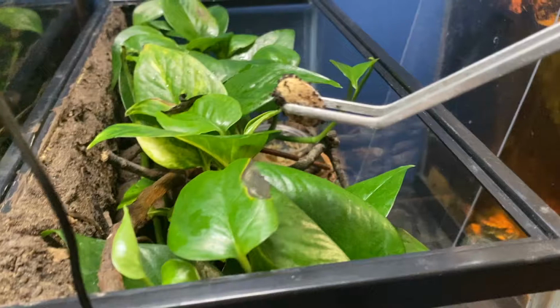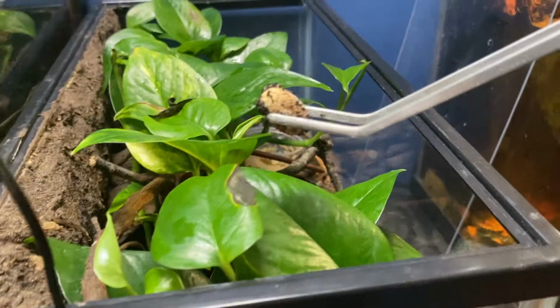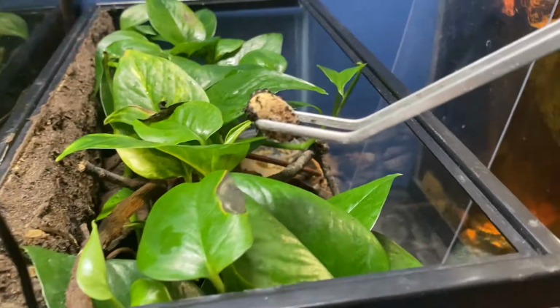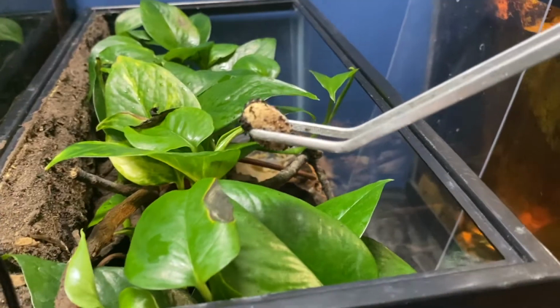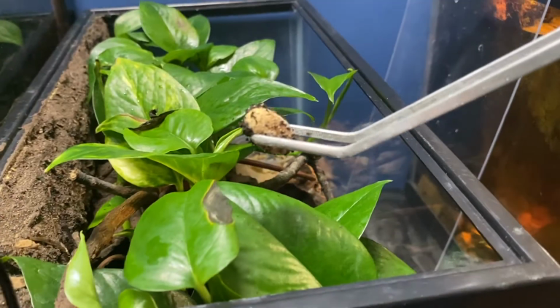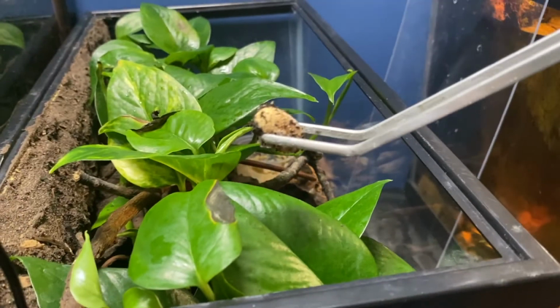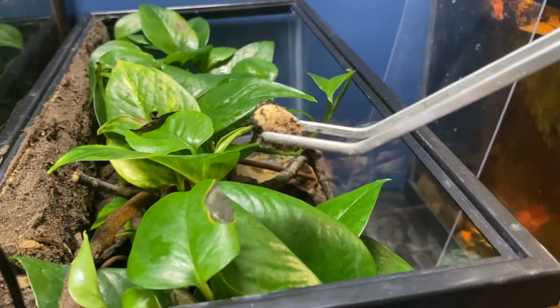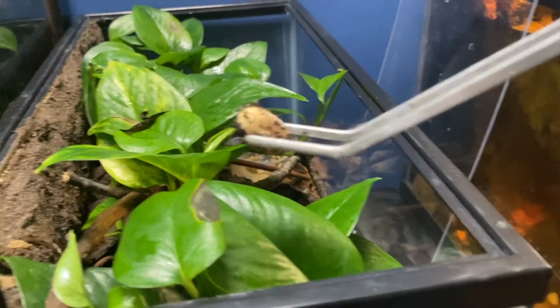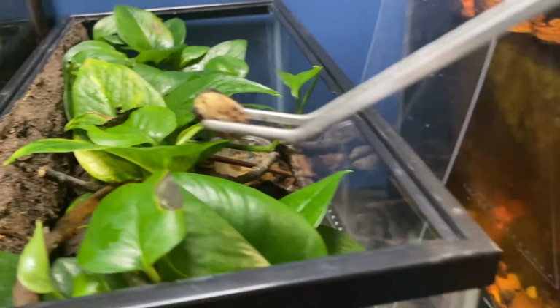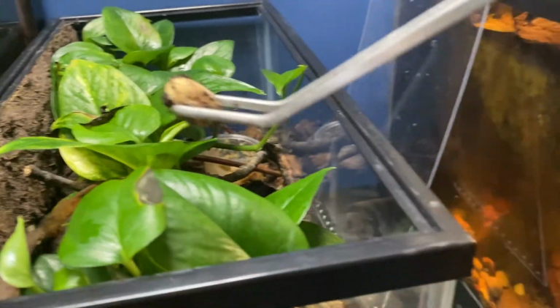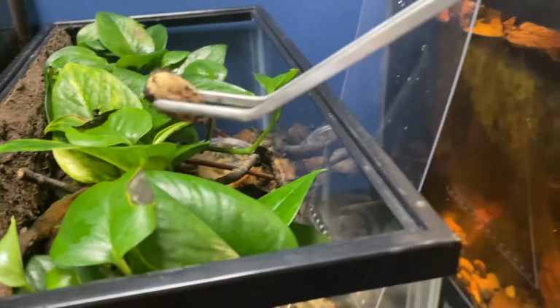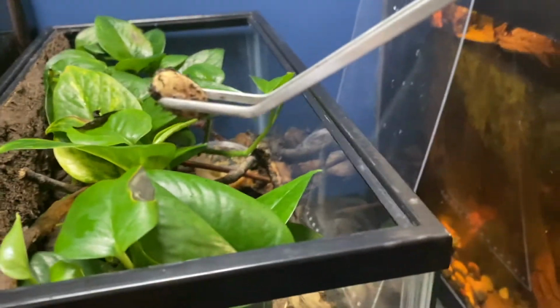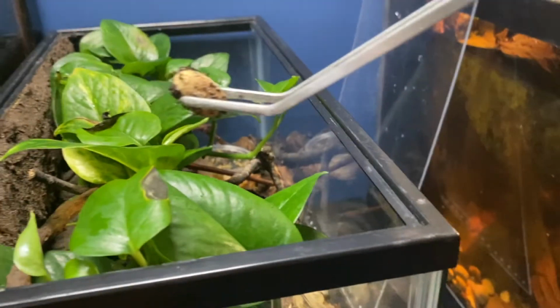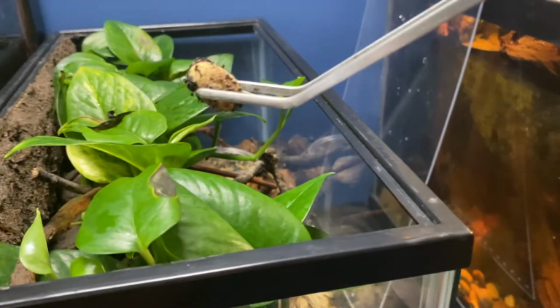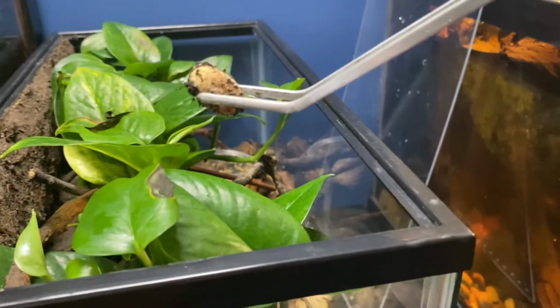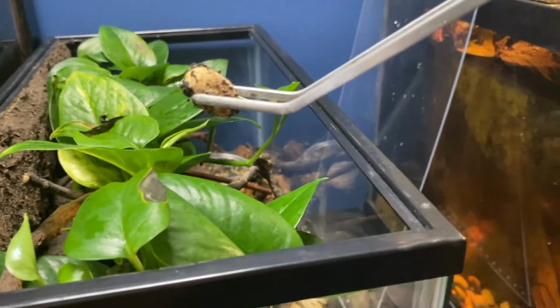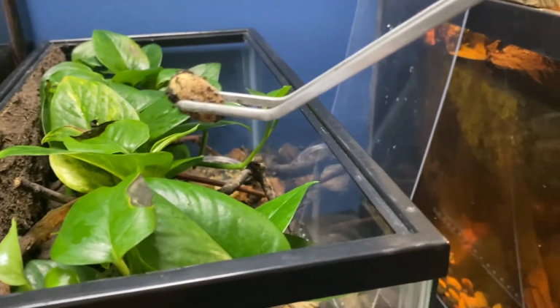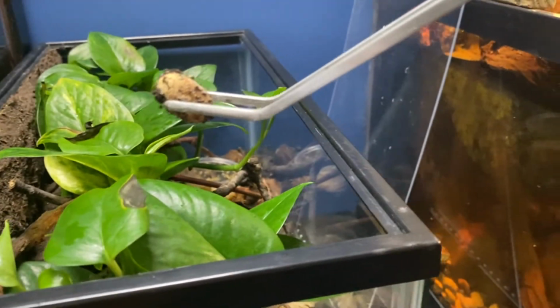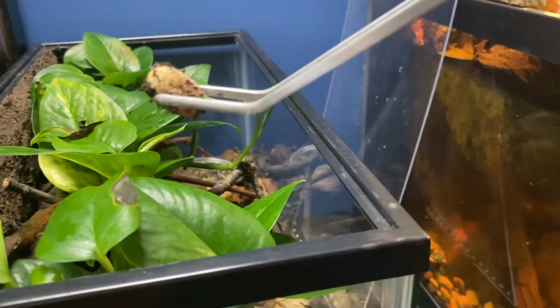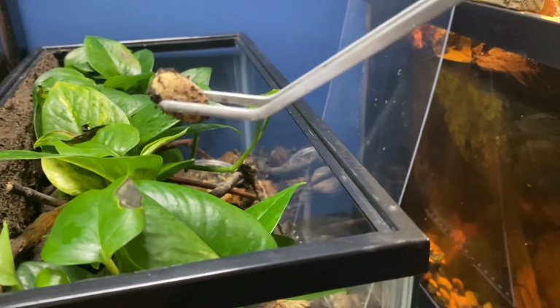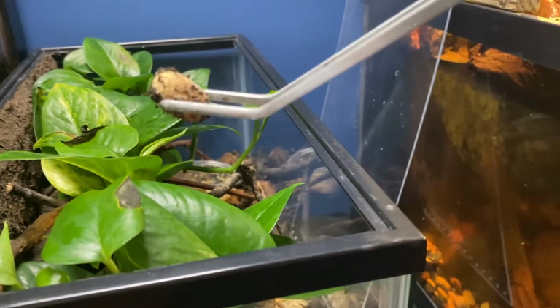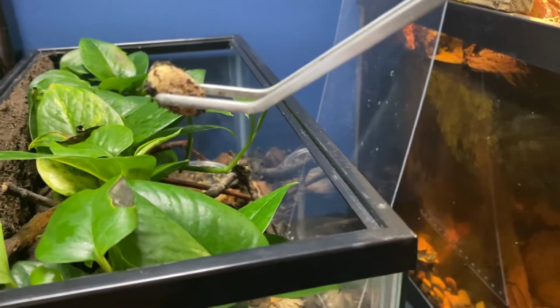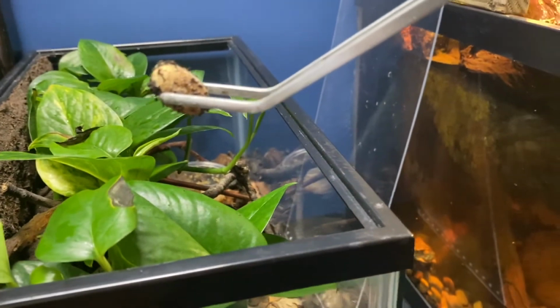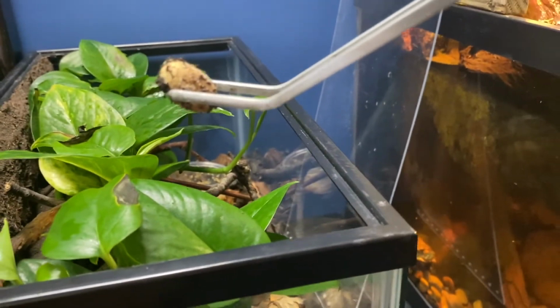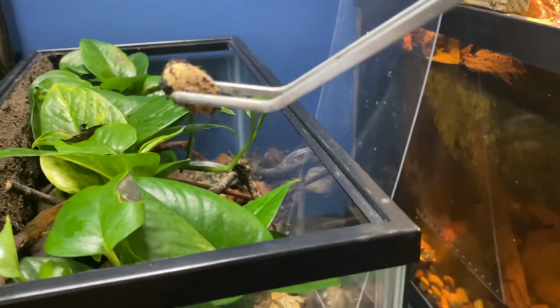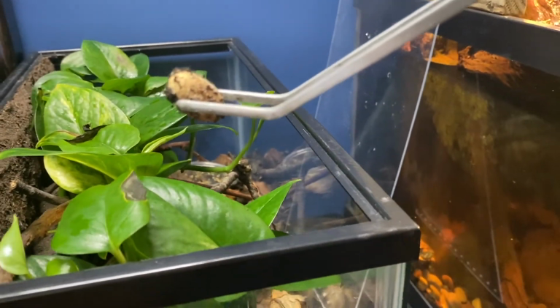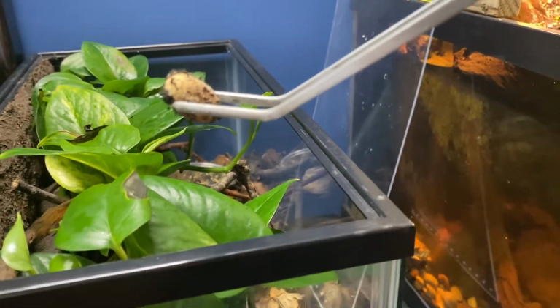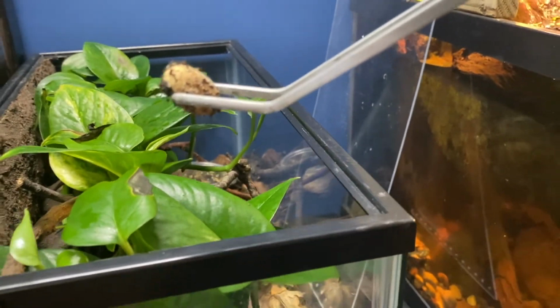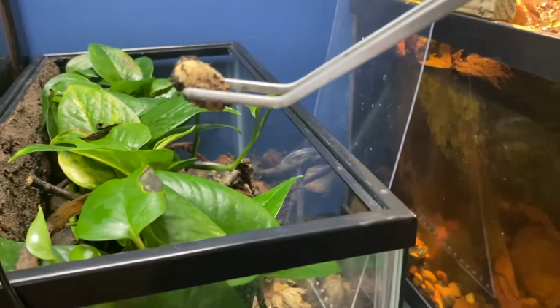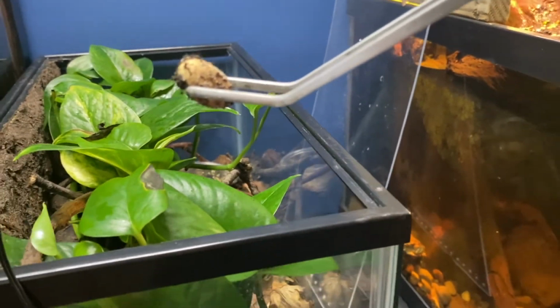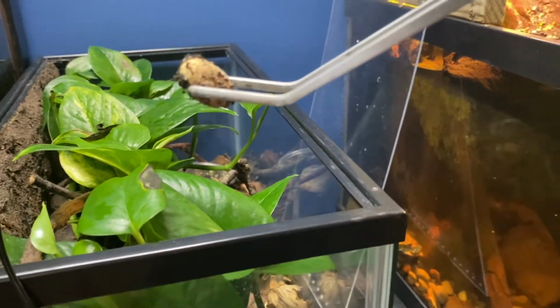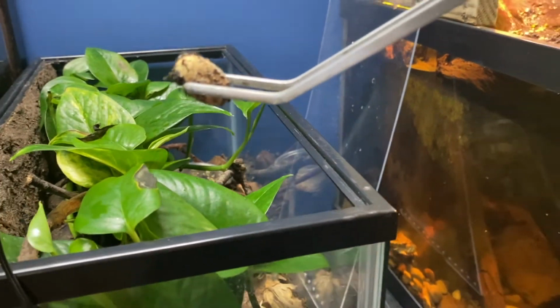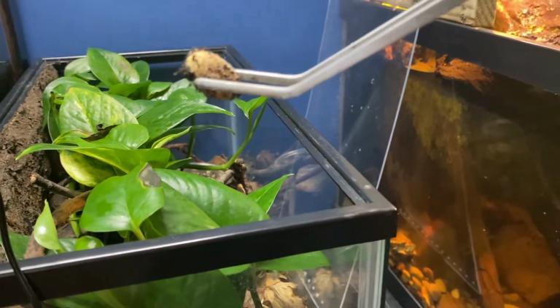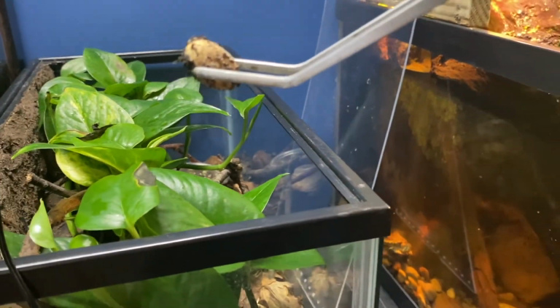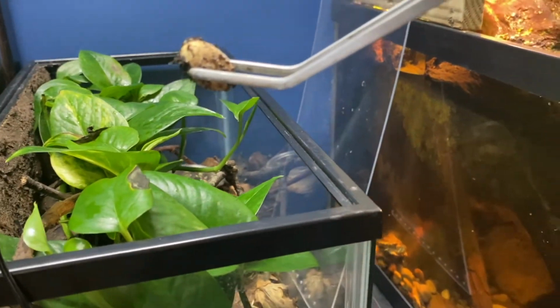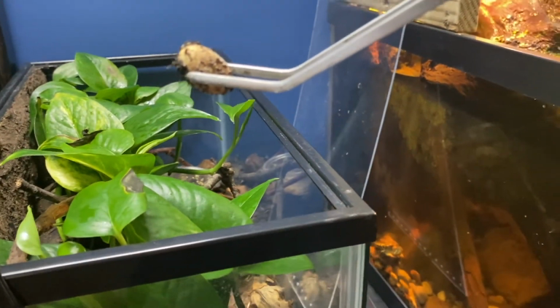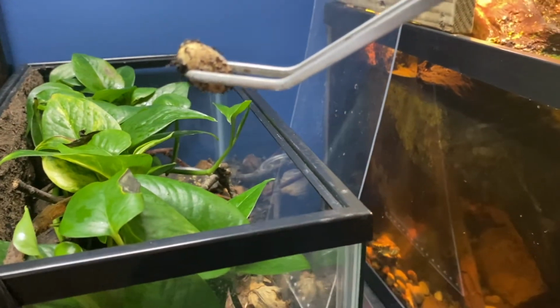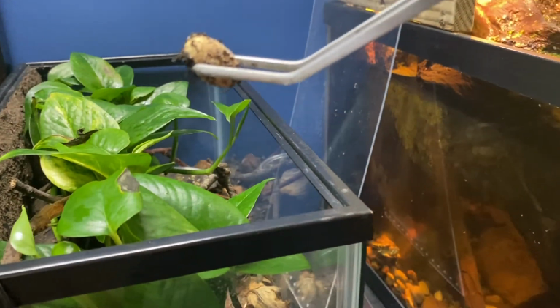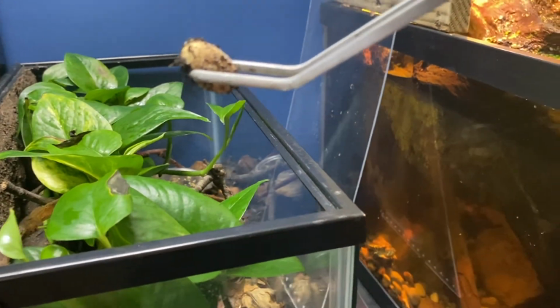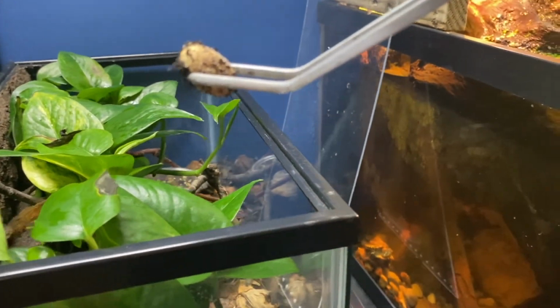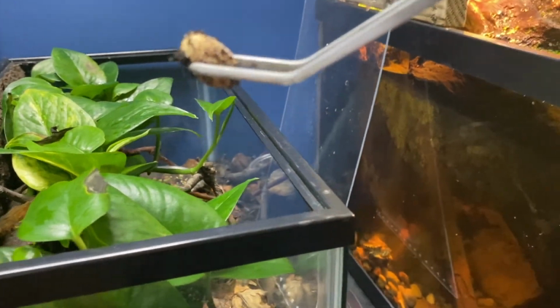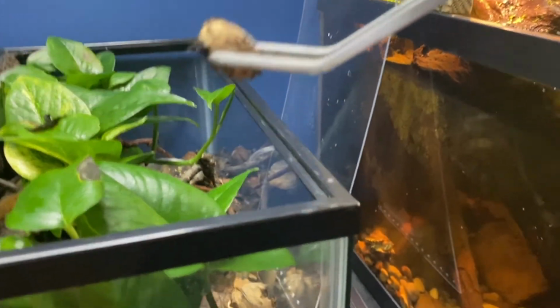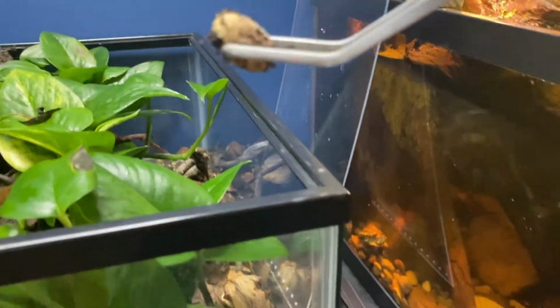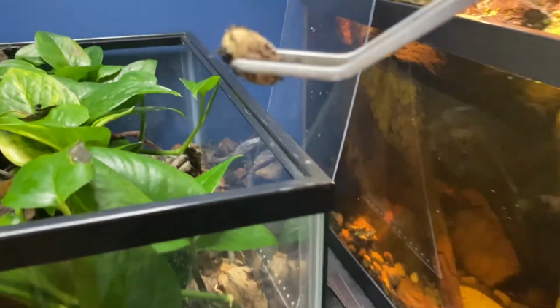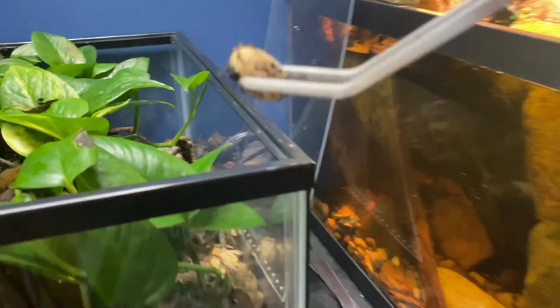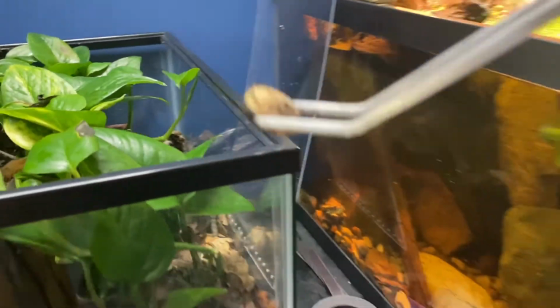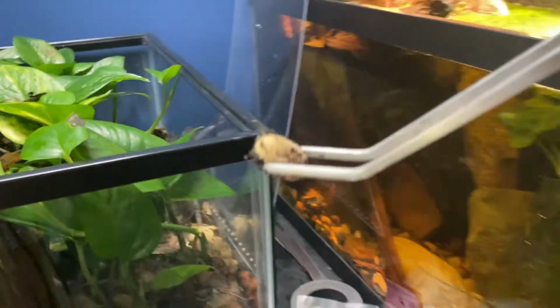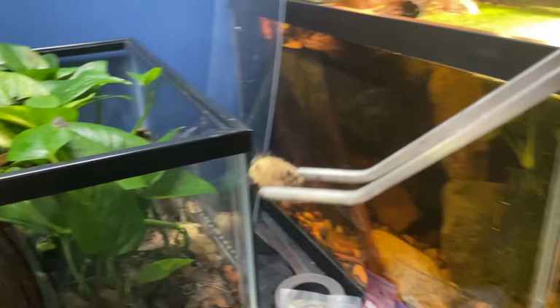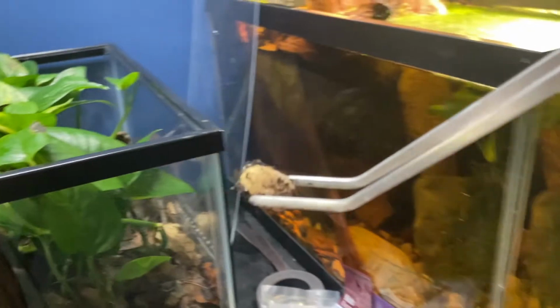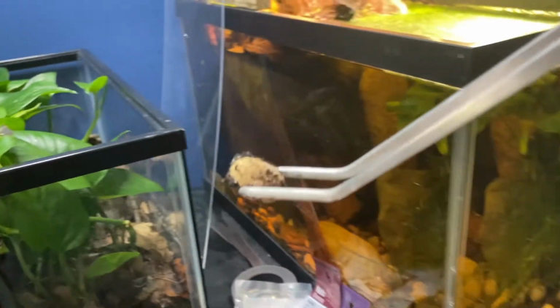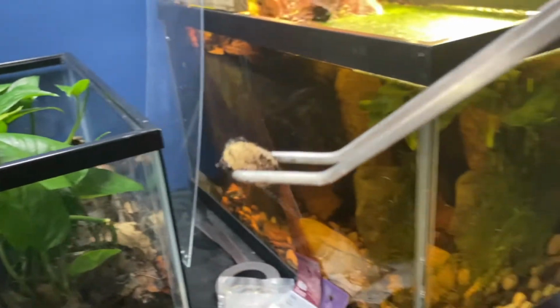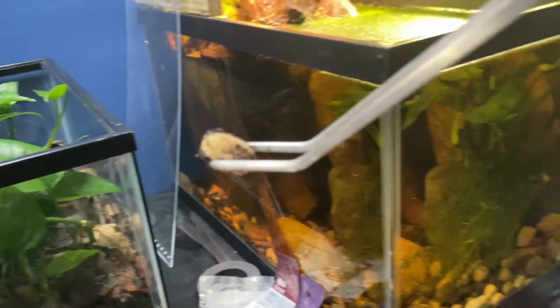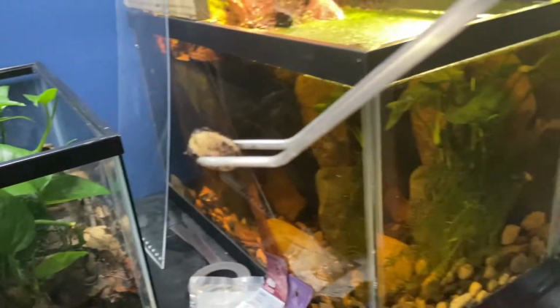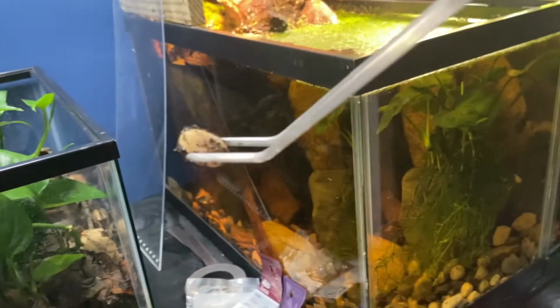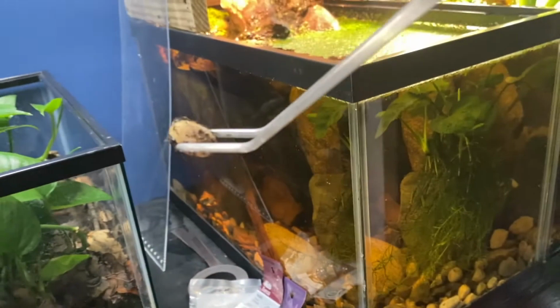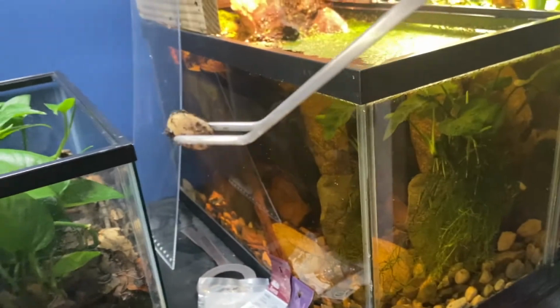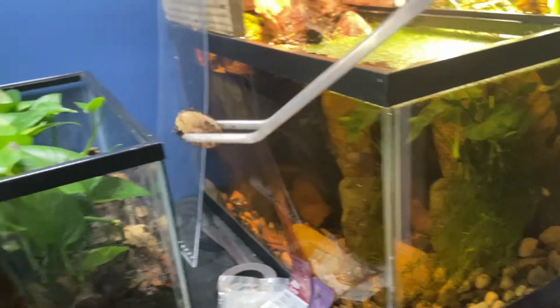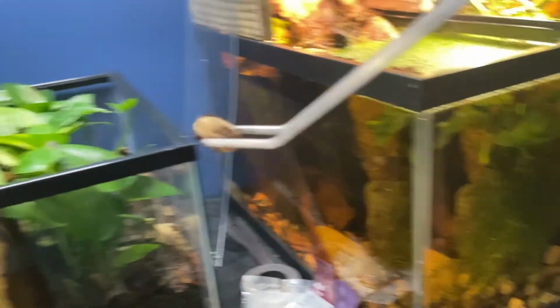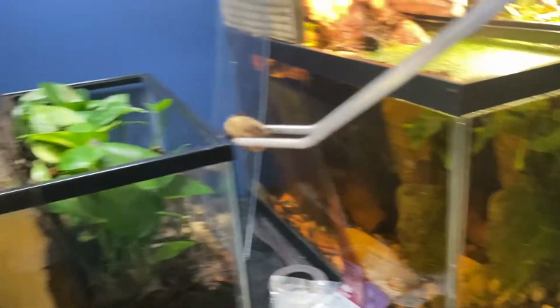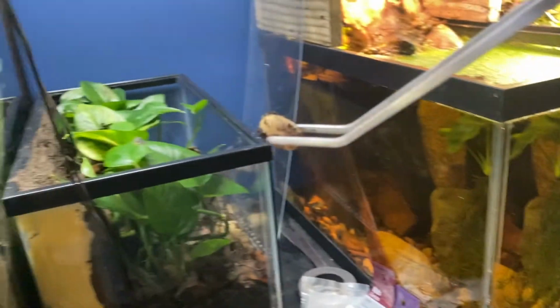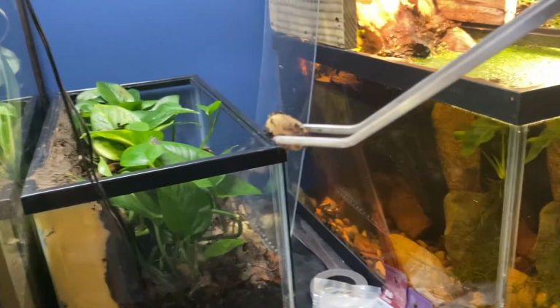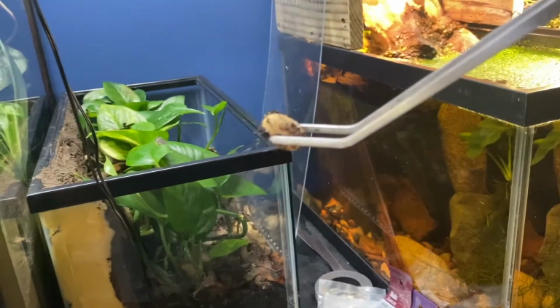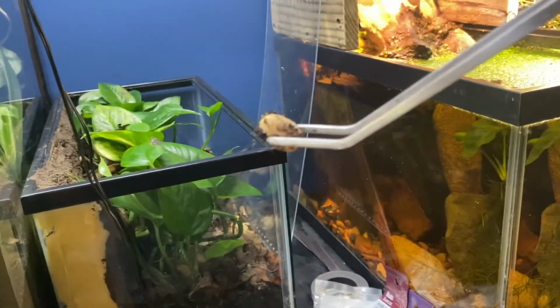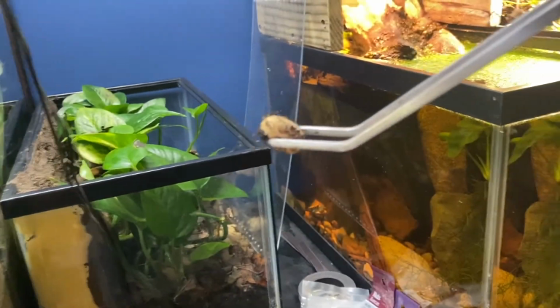This is an egg that was supposed to hatch like 10 days ago when the other one hatched, but it never did. So I'm going to cut it open and just see what happened.